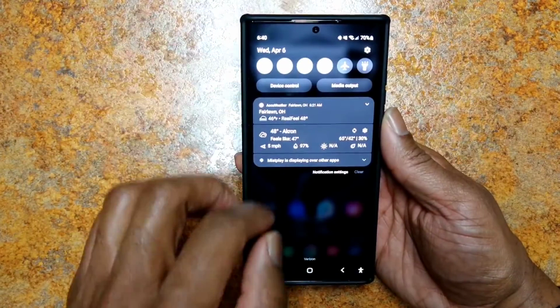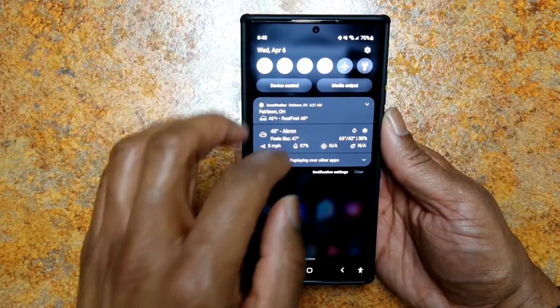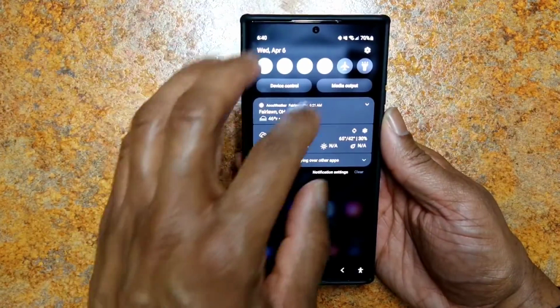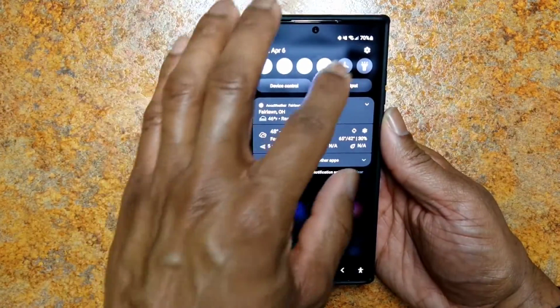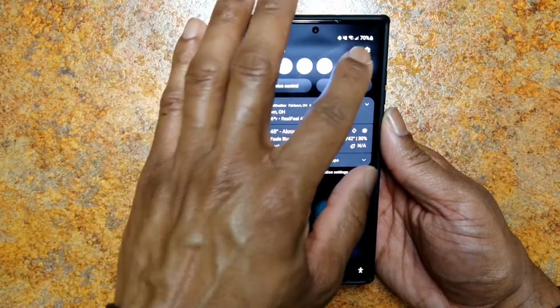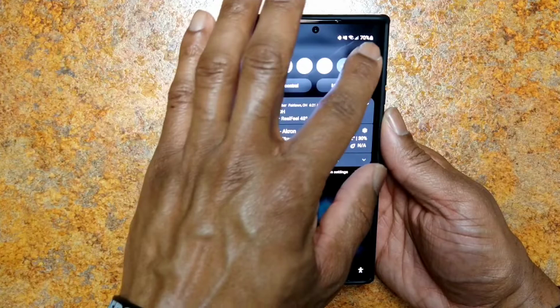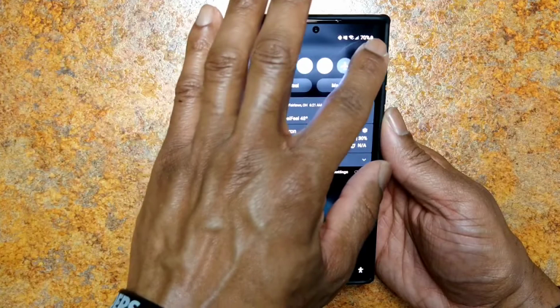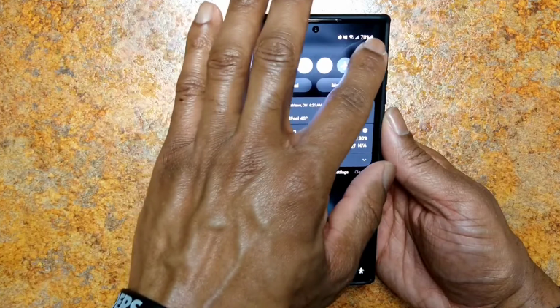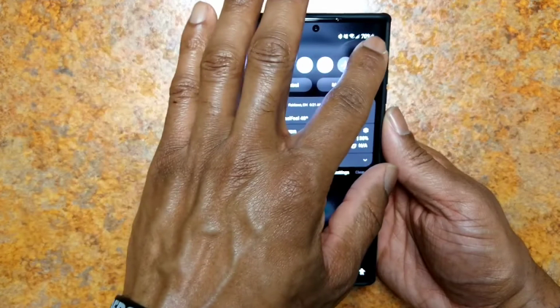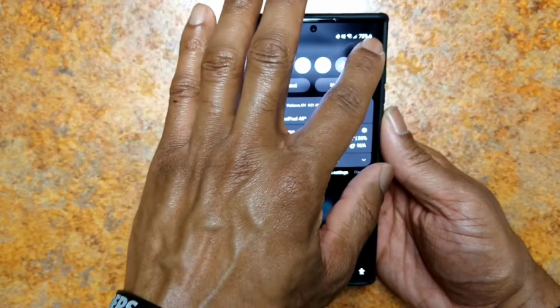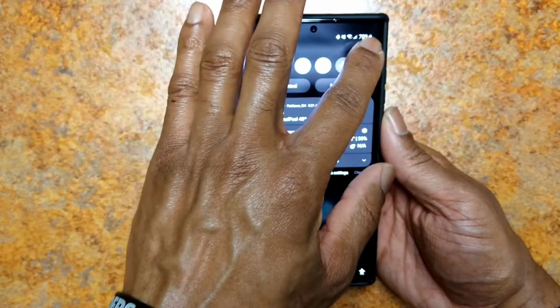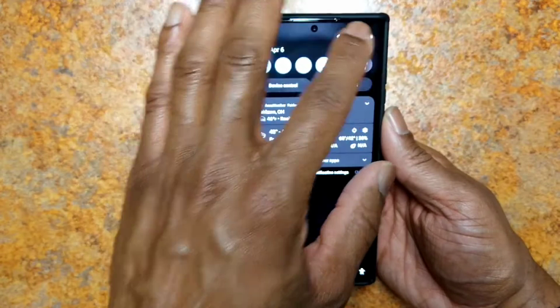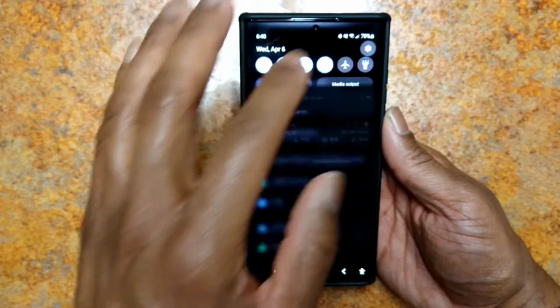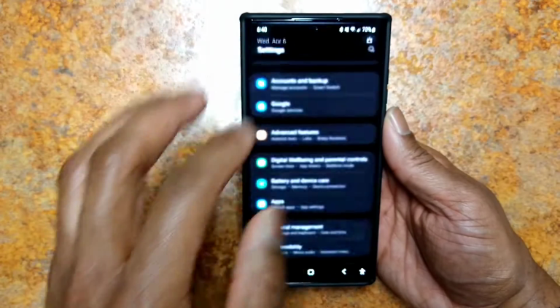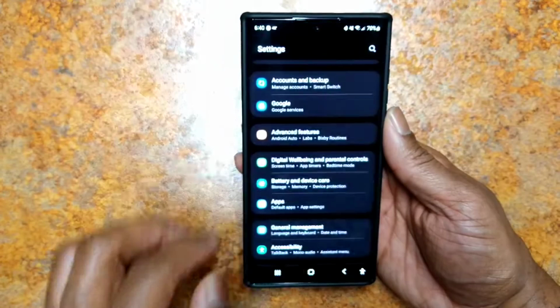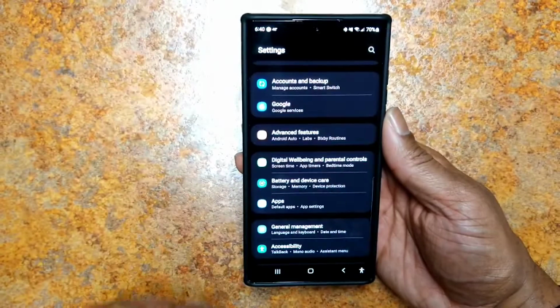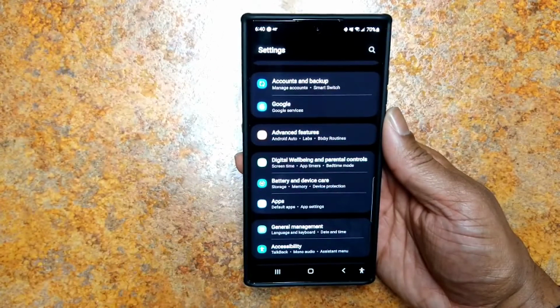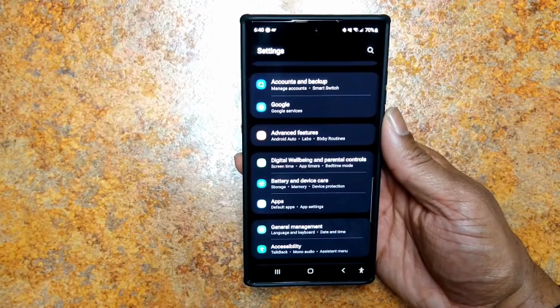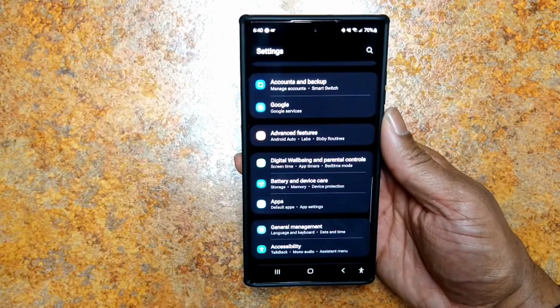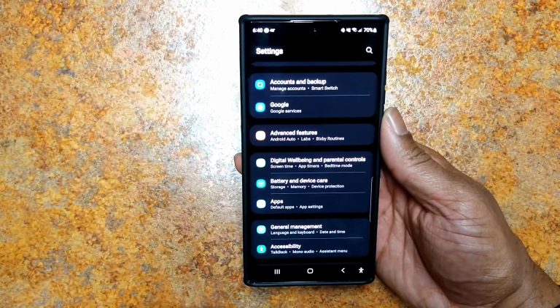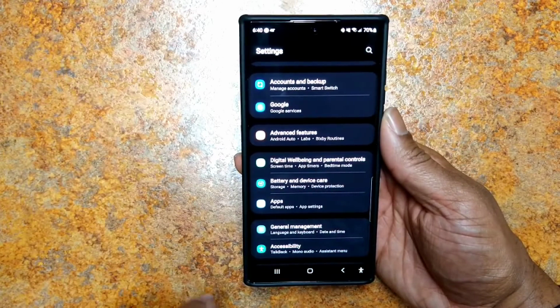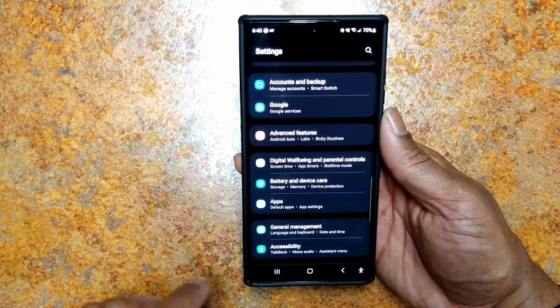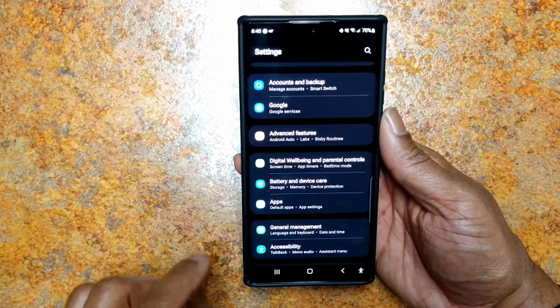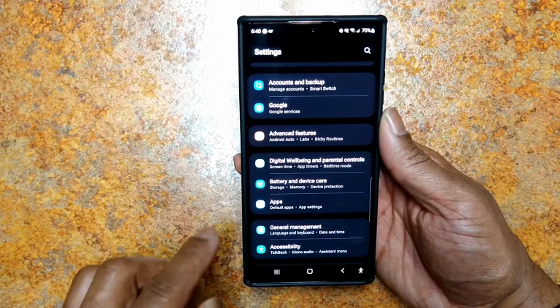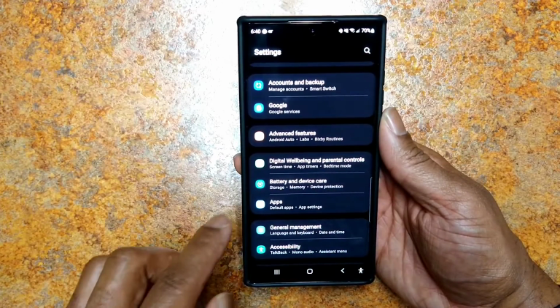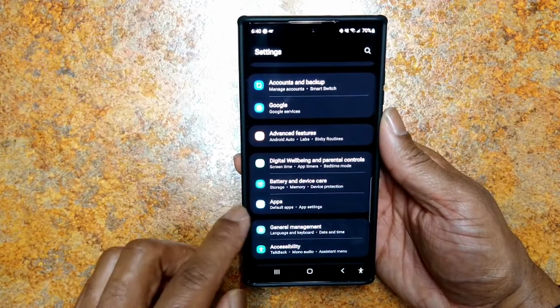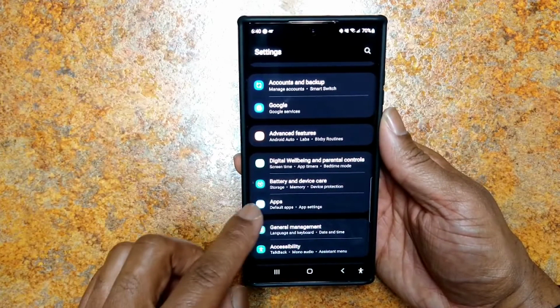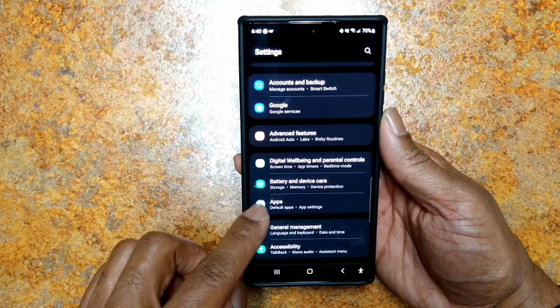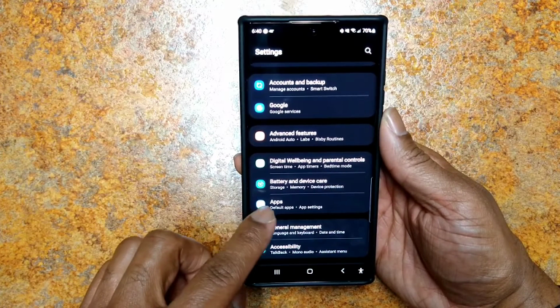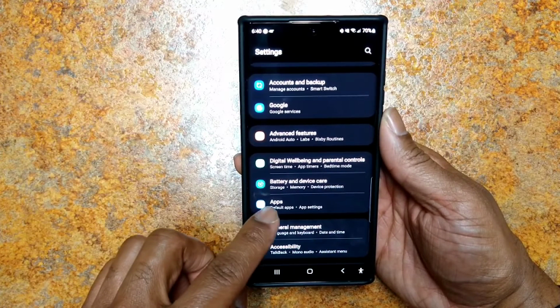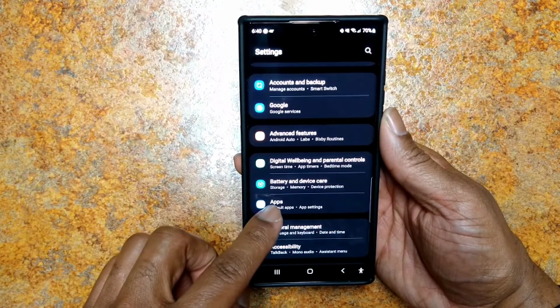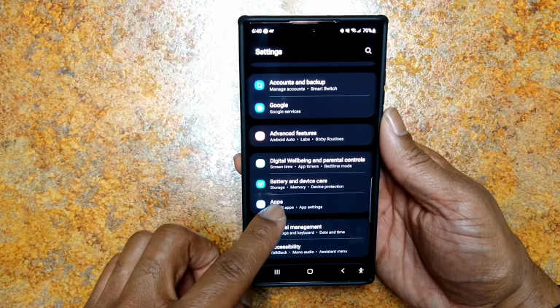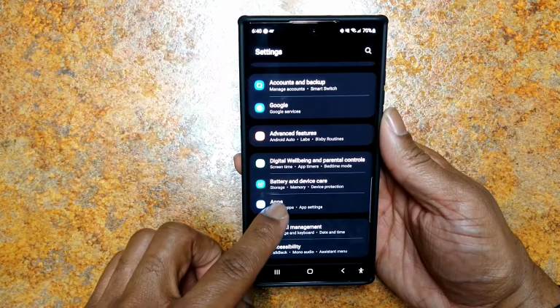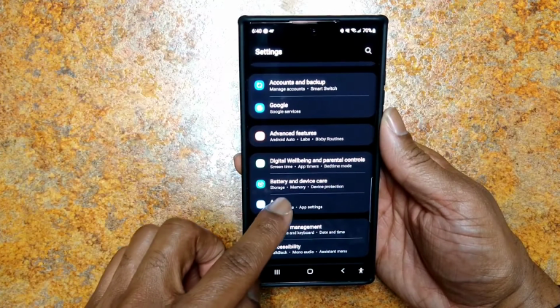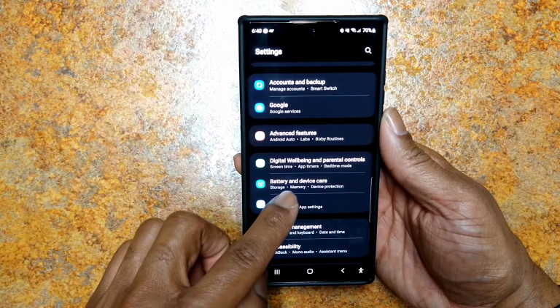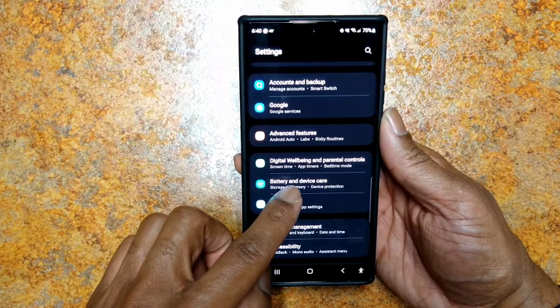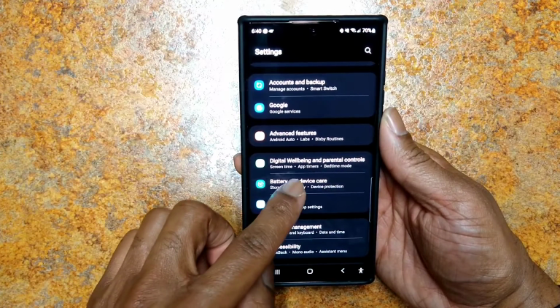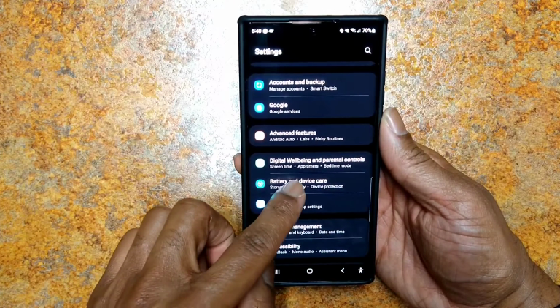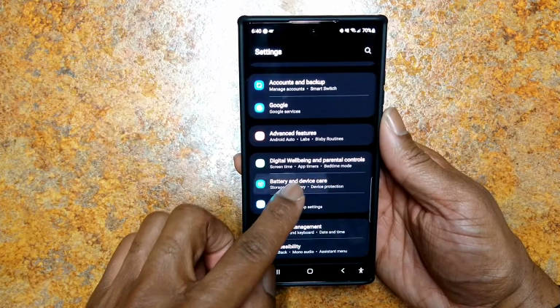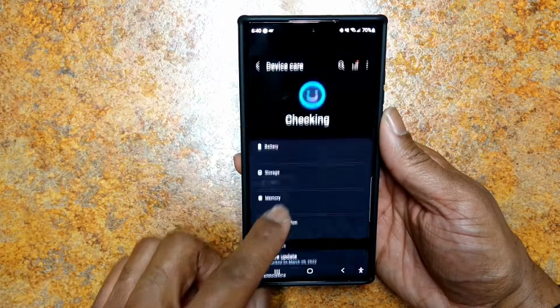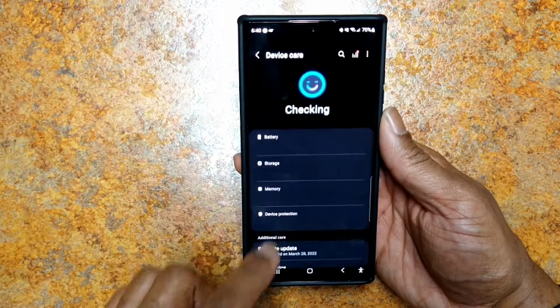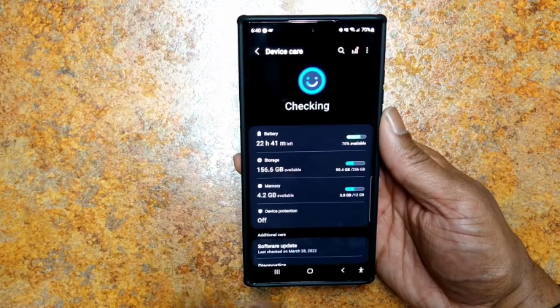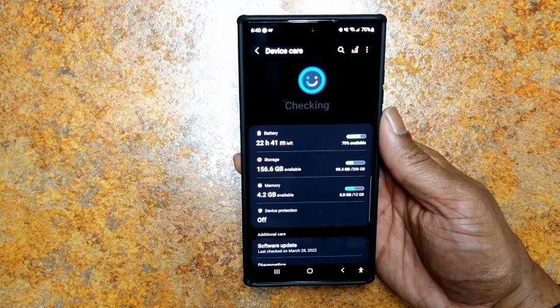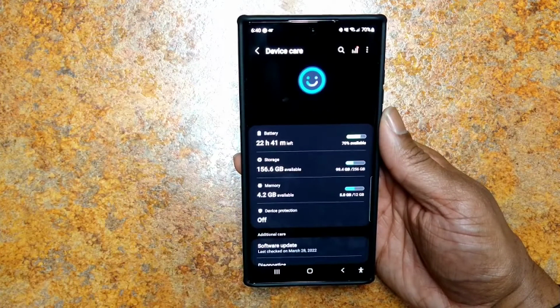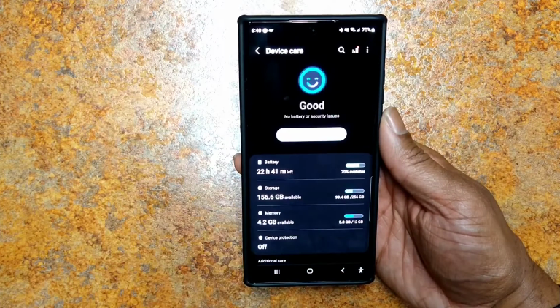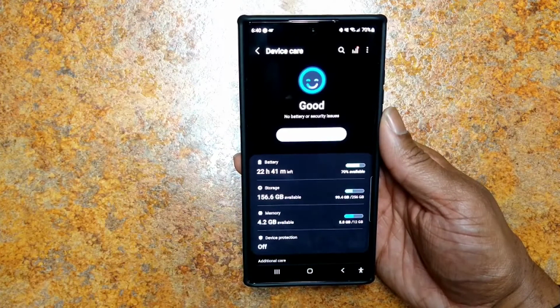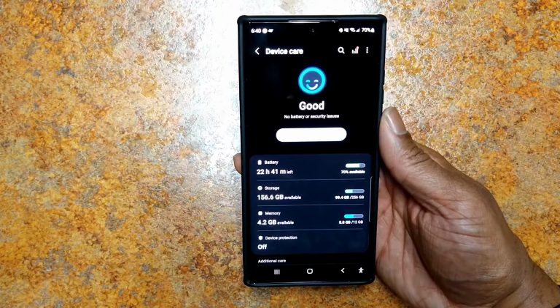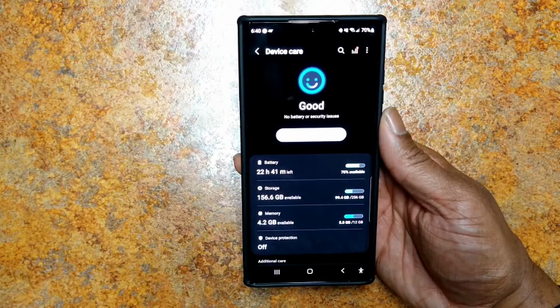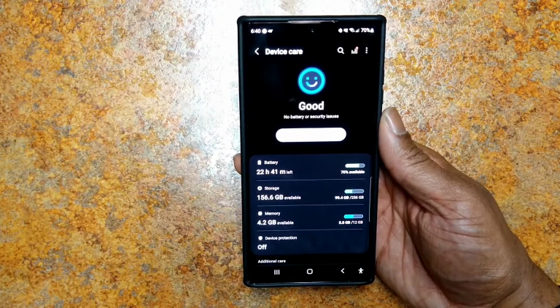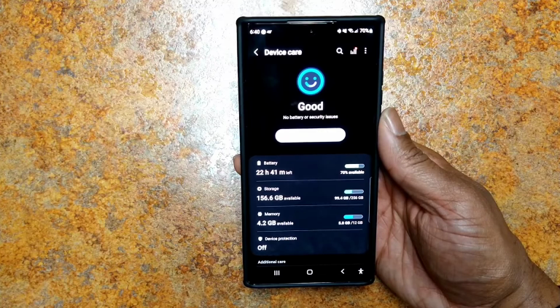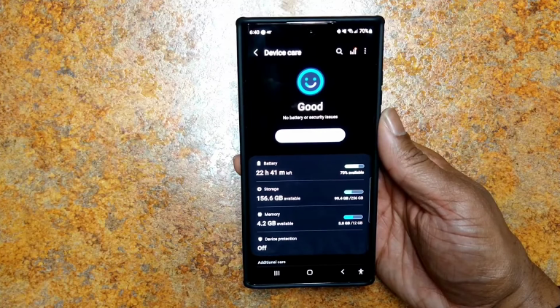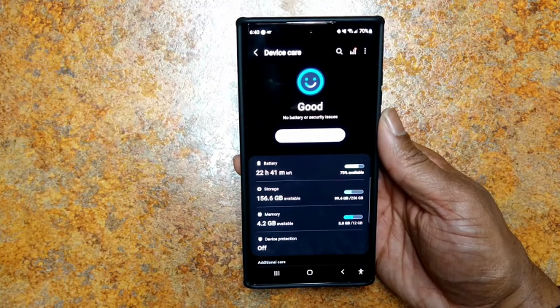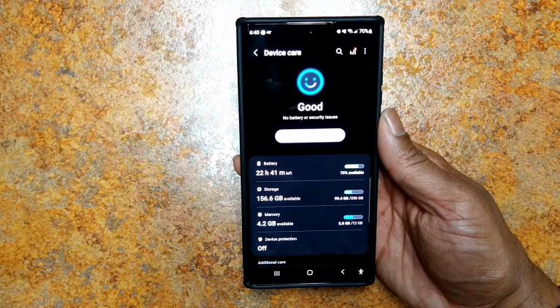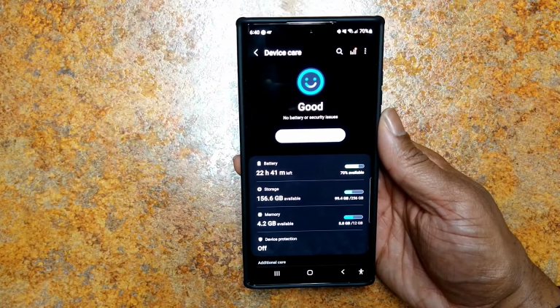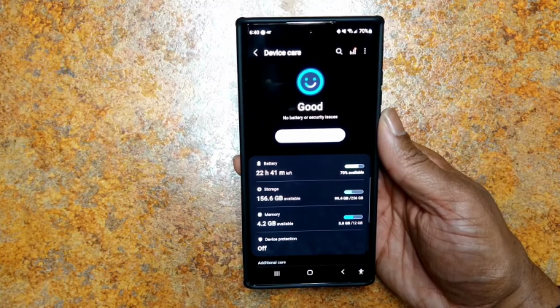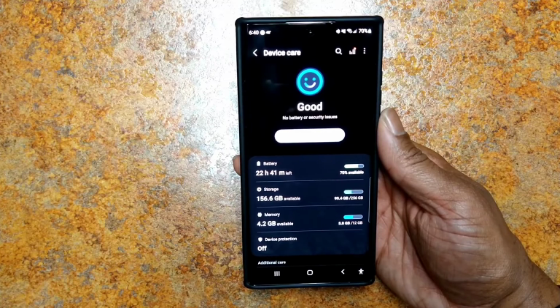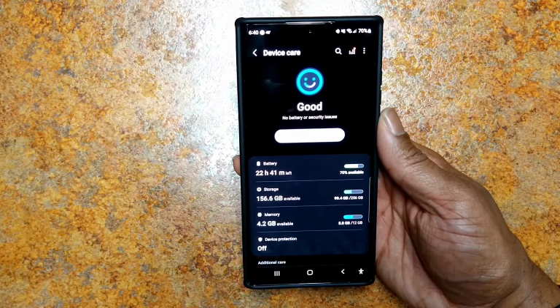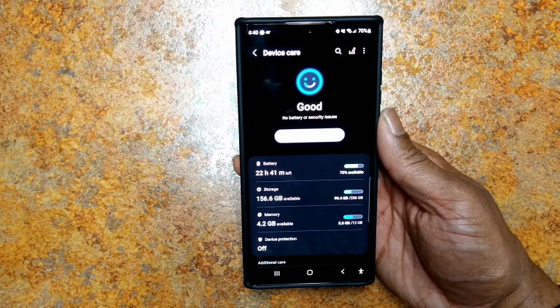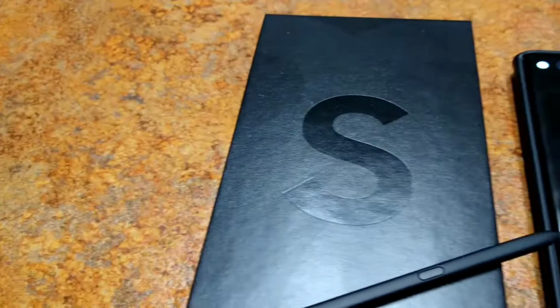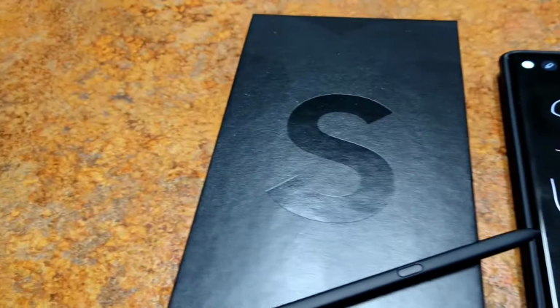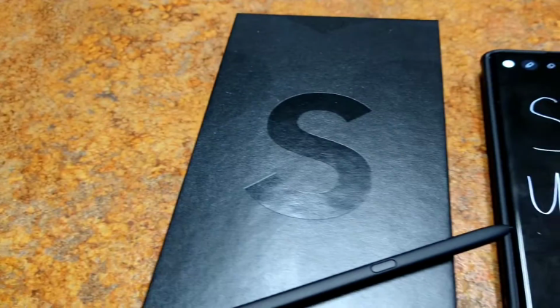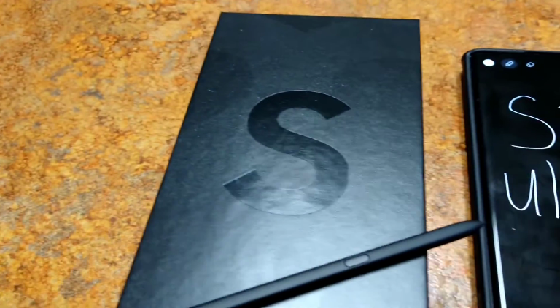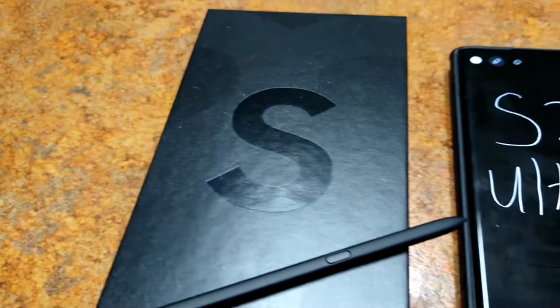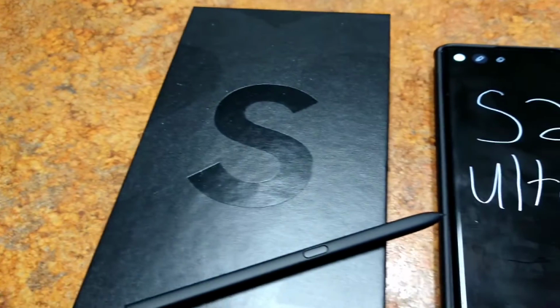The battery life has been pretty good so far — it's not gonna wow you, but the 5,000 milliamp-hour battery easily lasts me for the entire day.